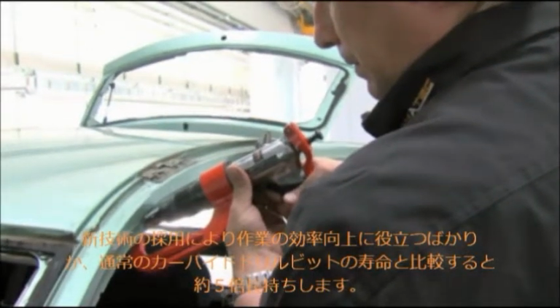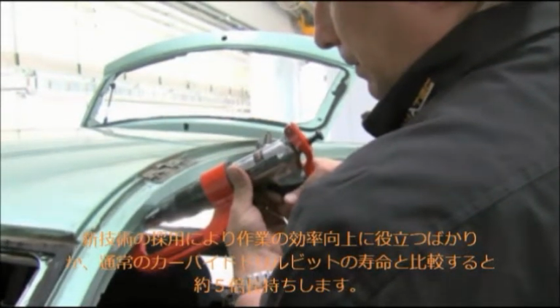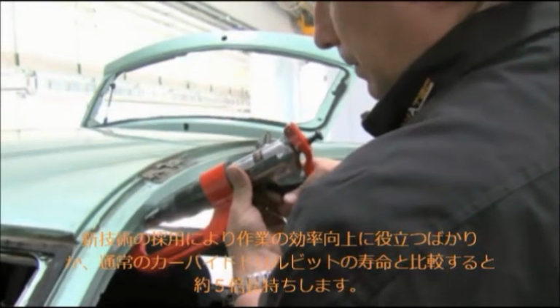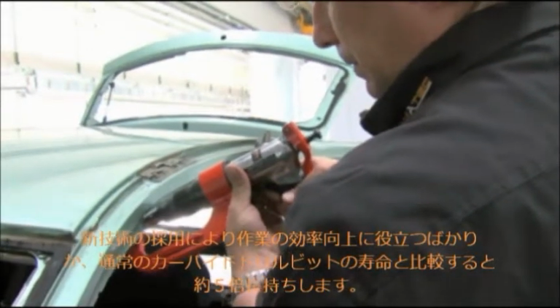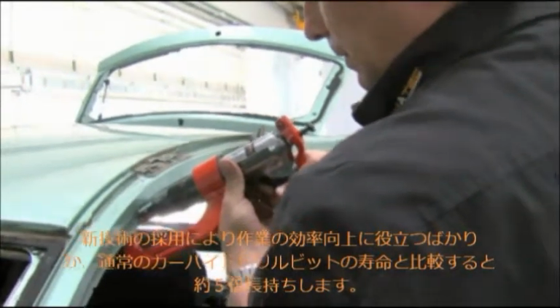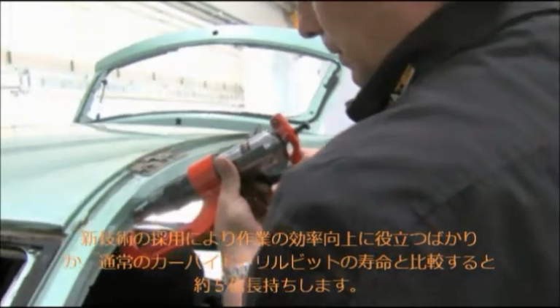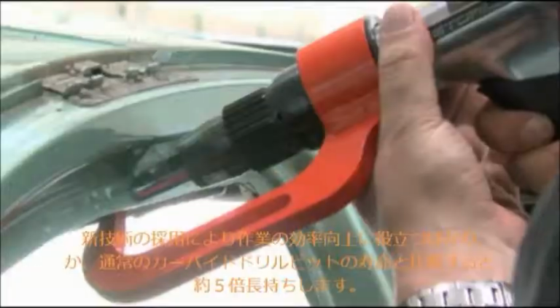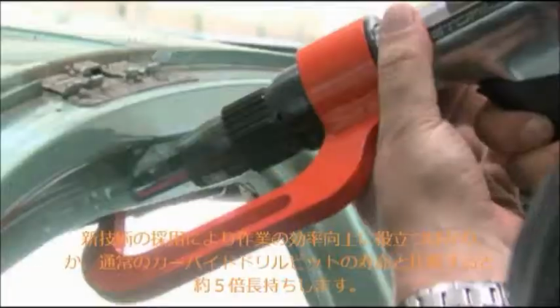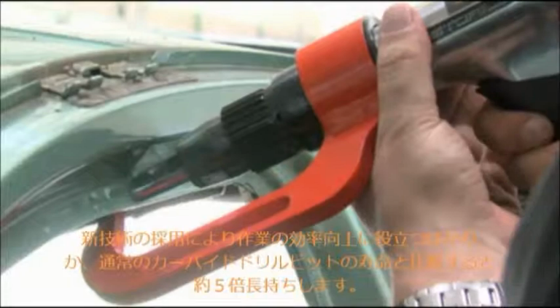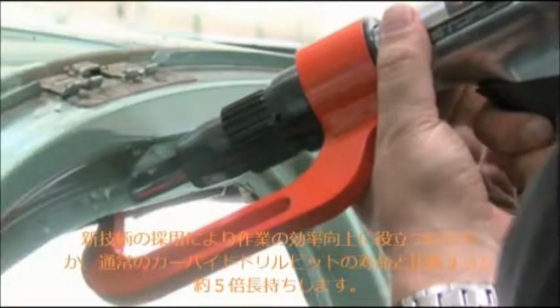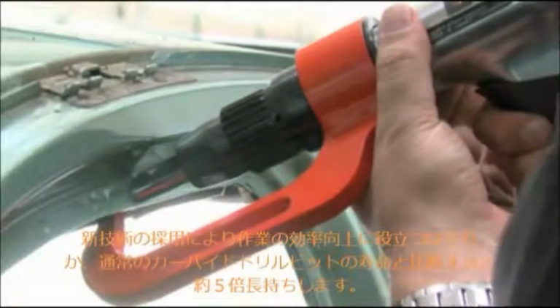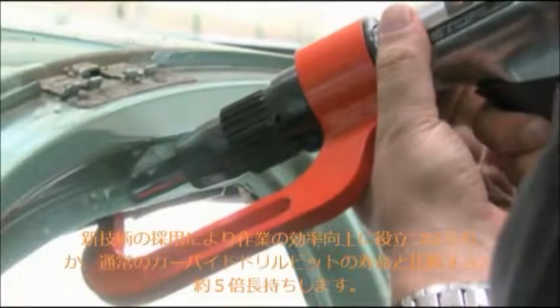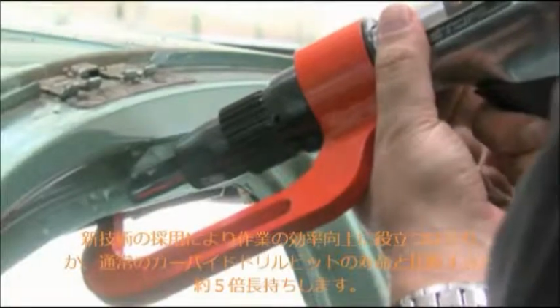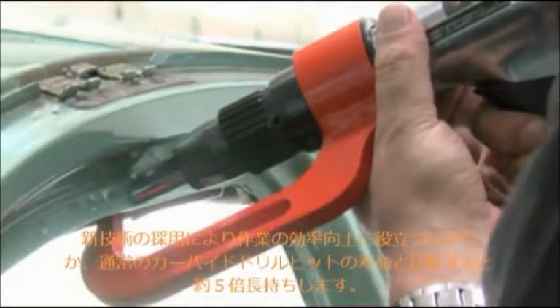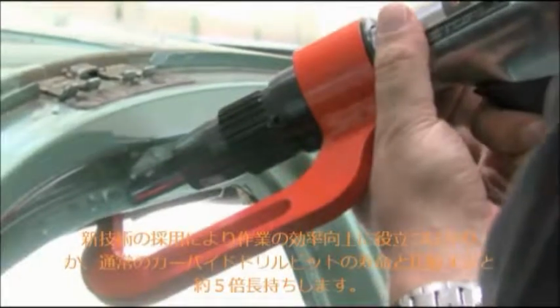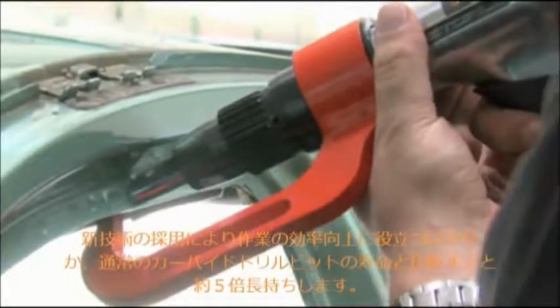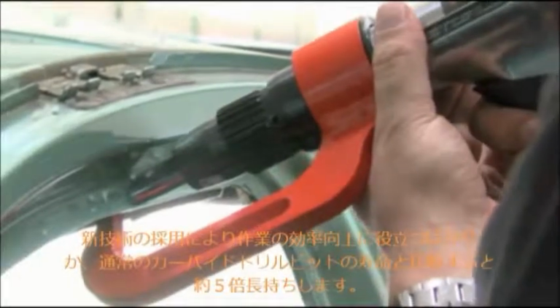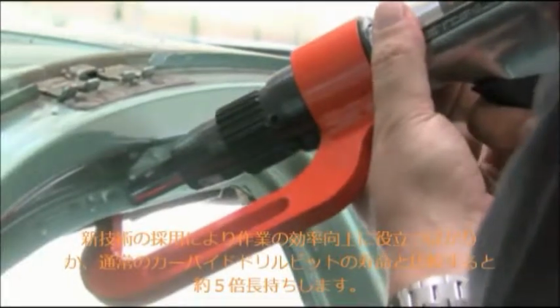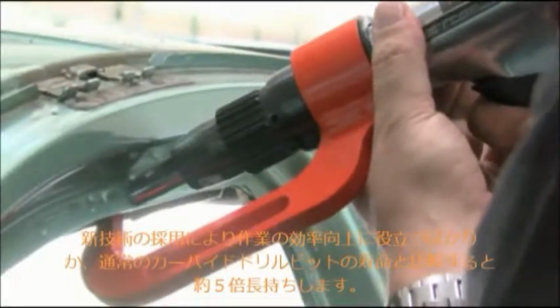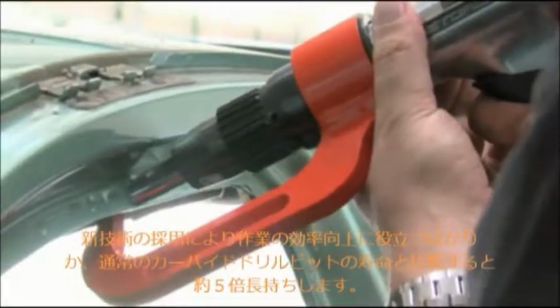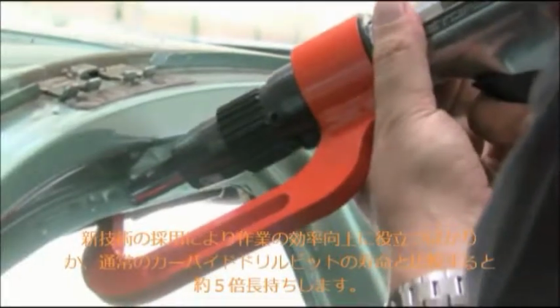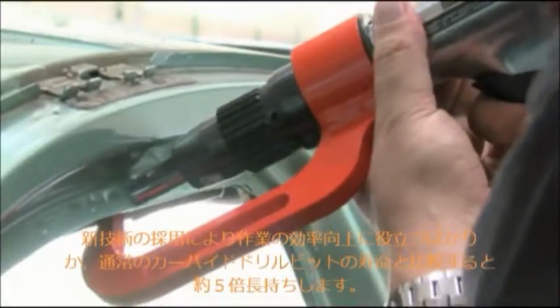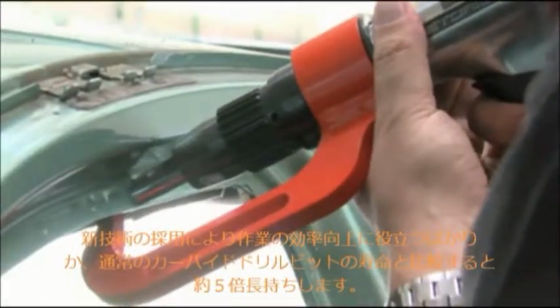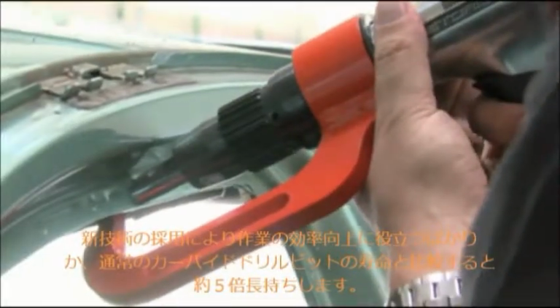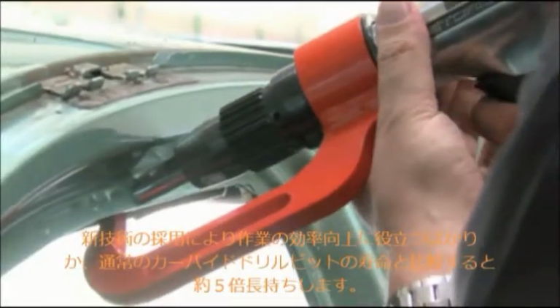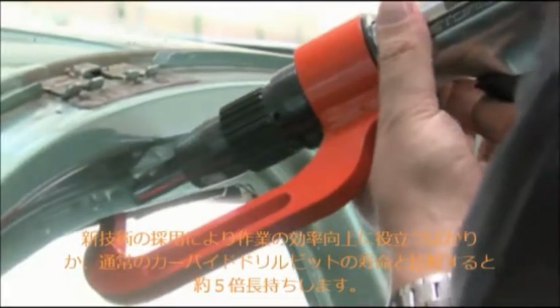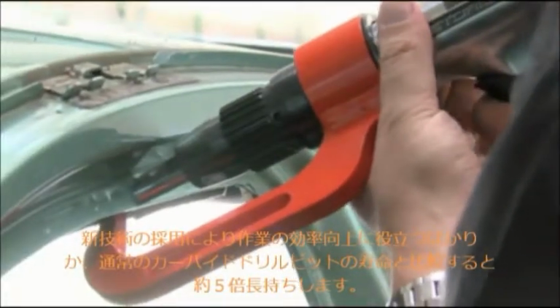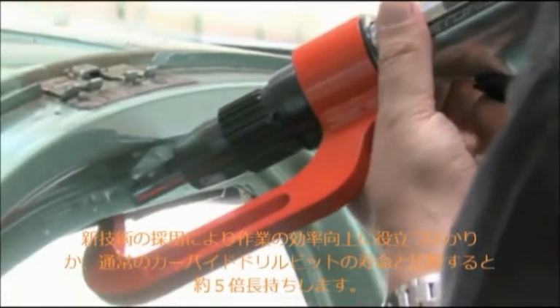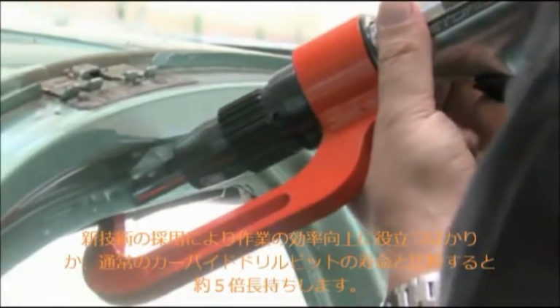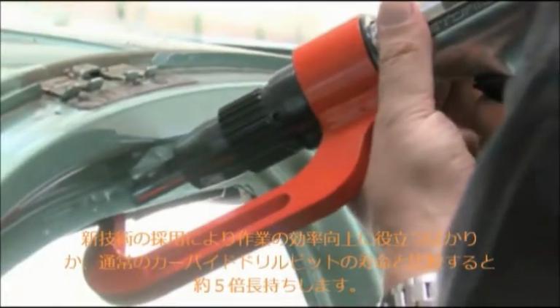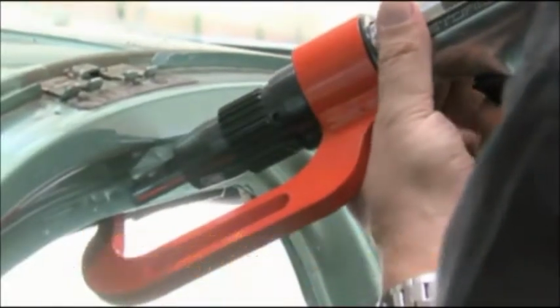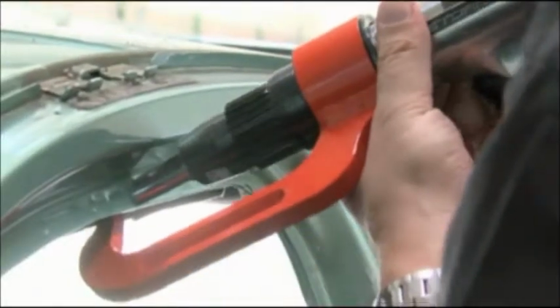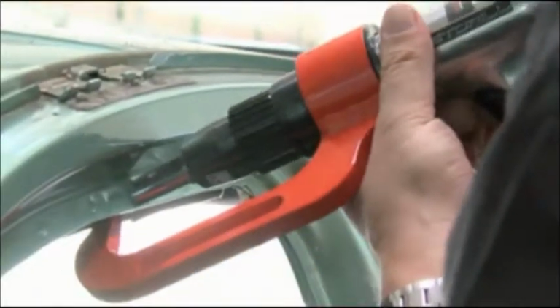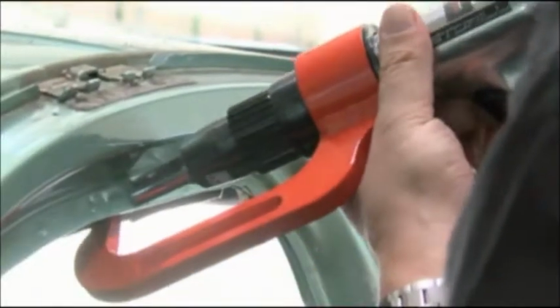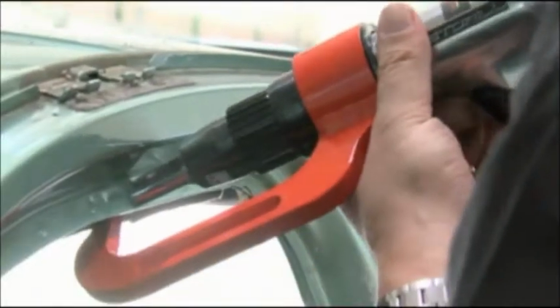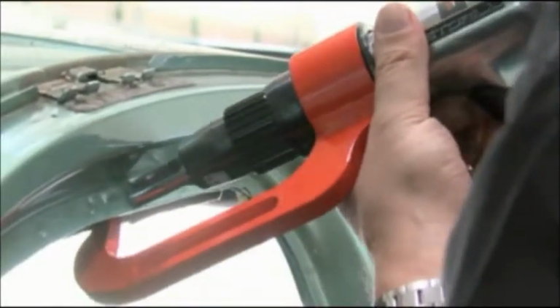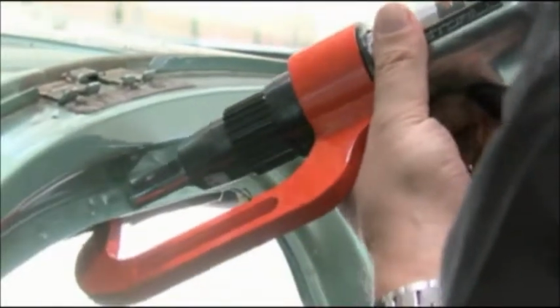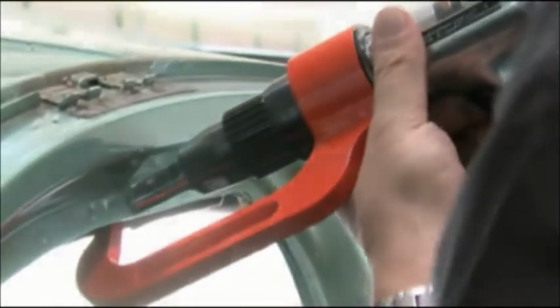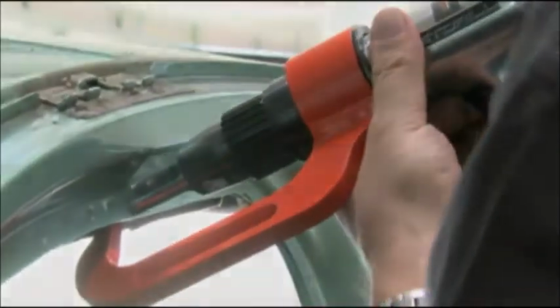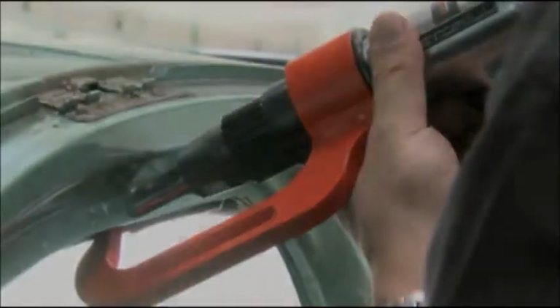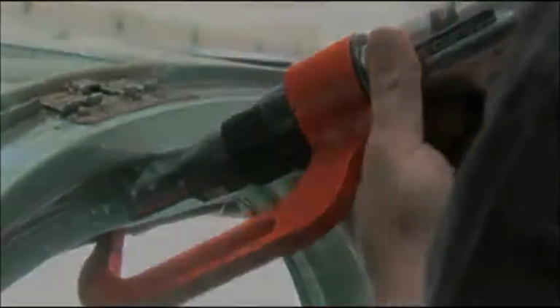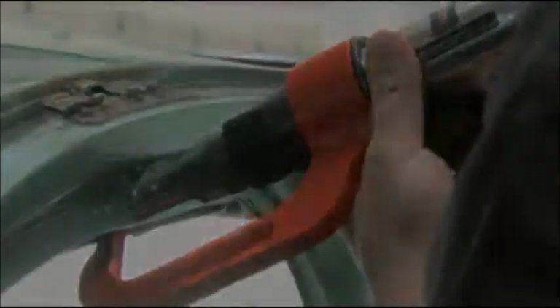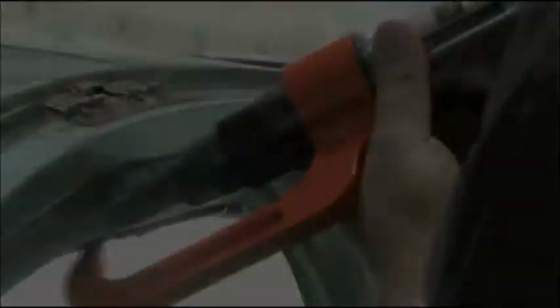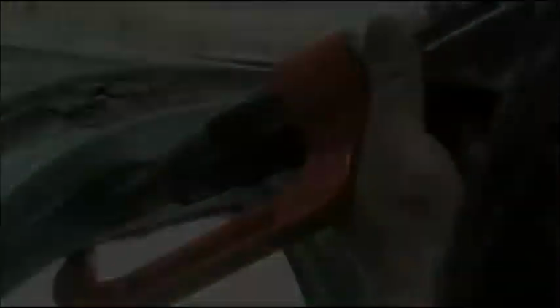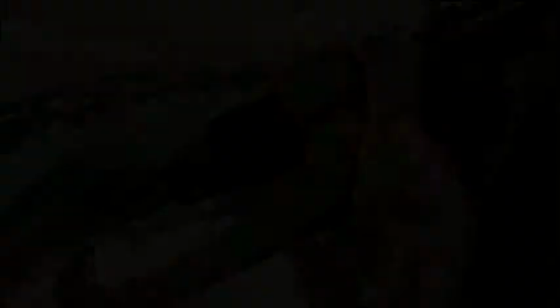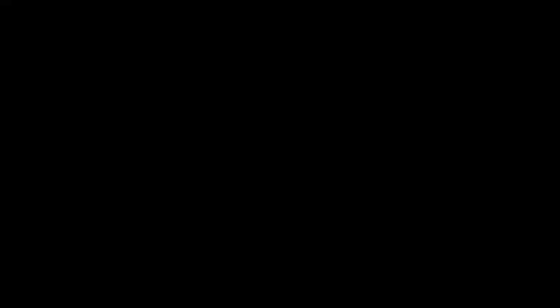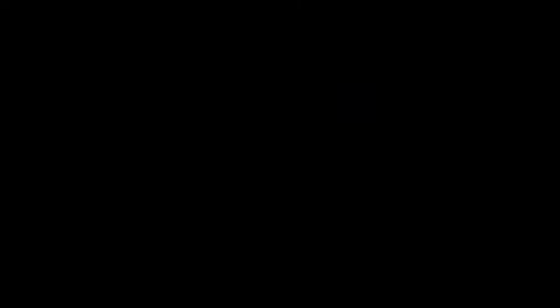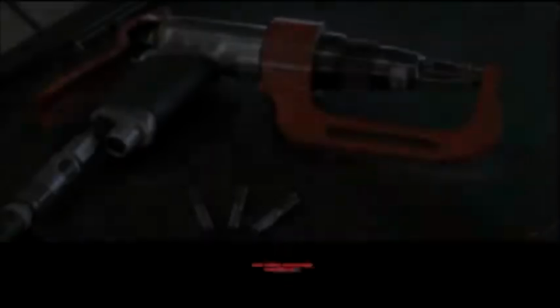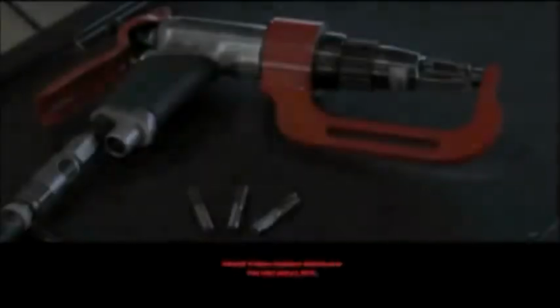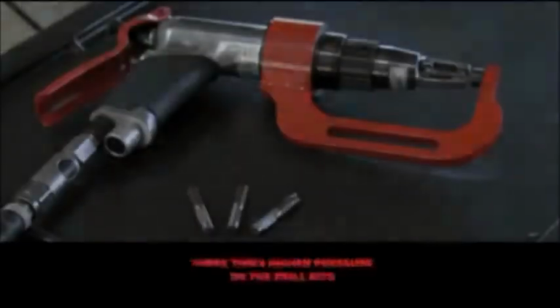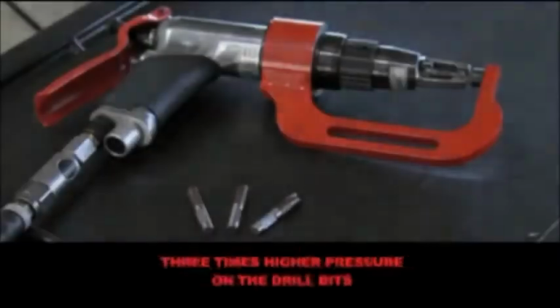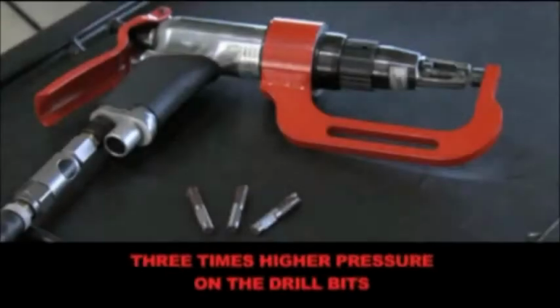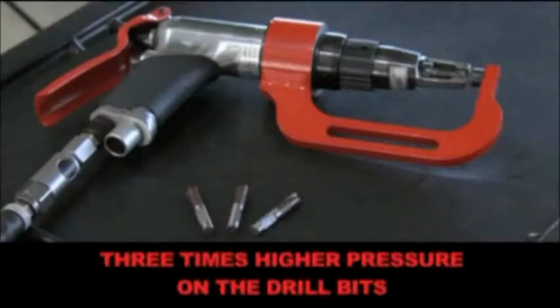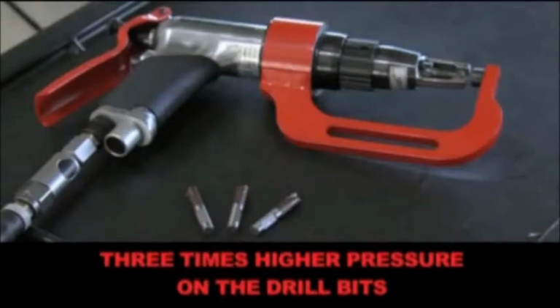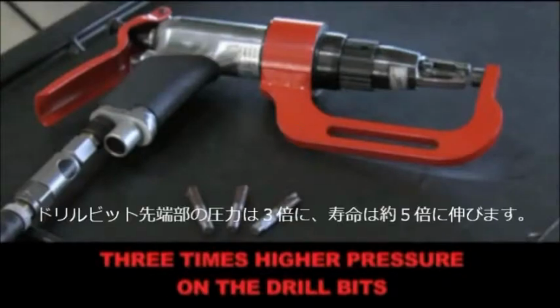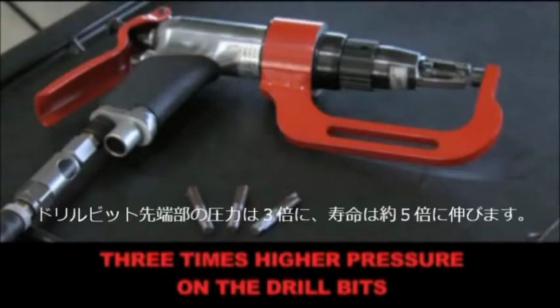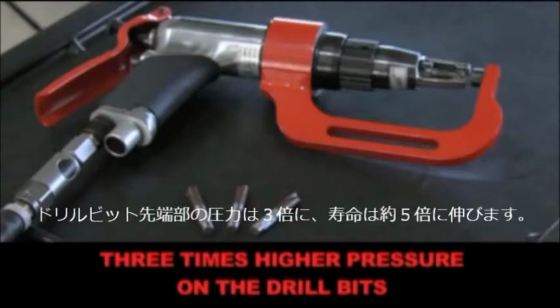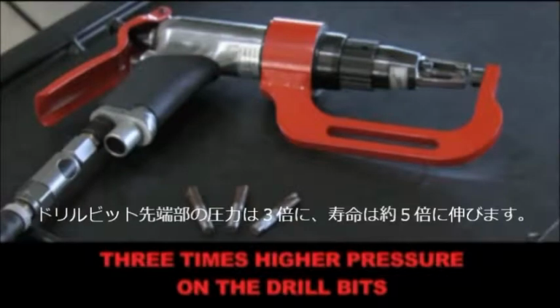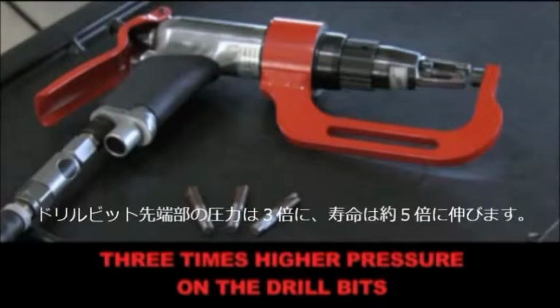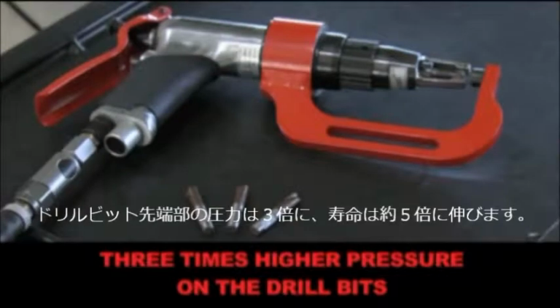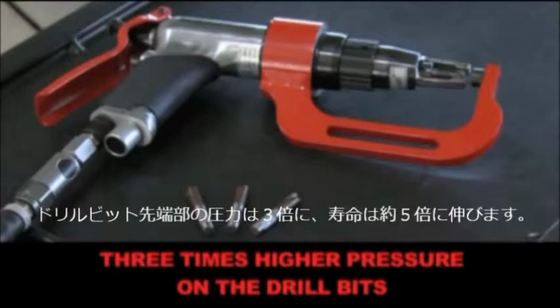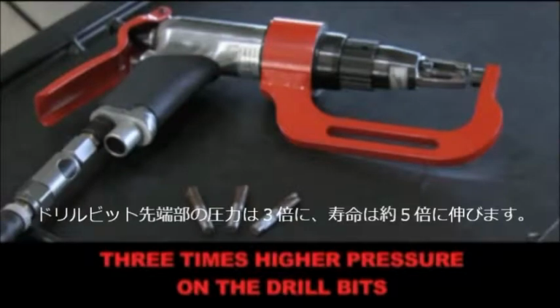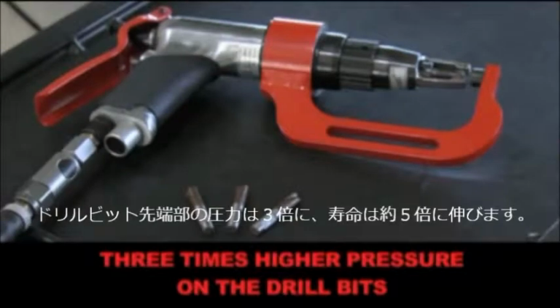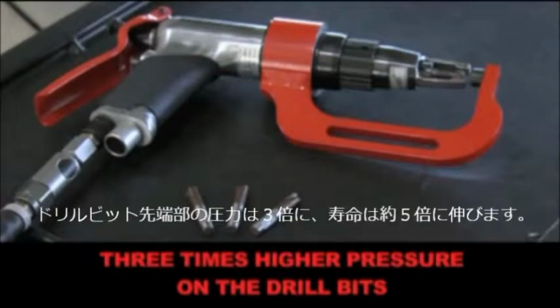Thanks to the new technology, the Fast Drill is able to extend the lifetime of the drill bits — standard or carbide — up to five times.